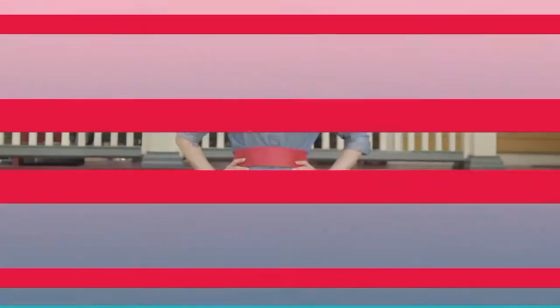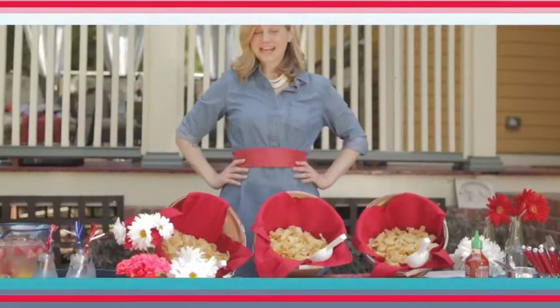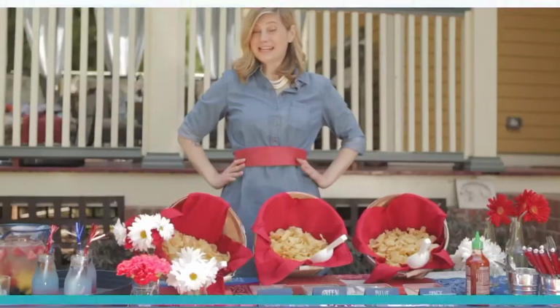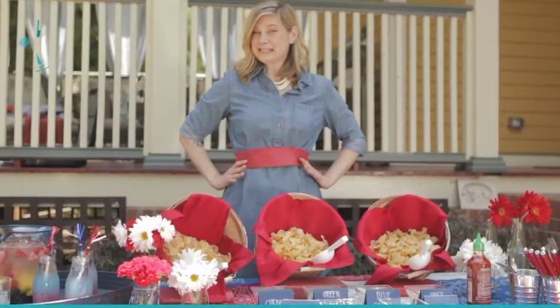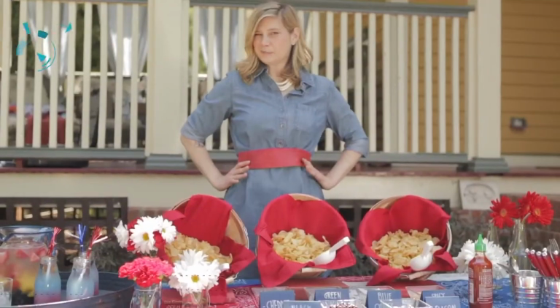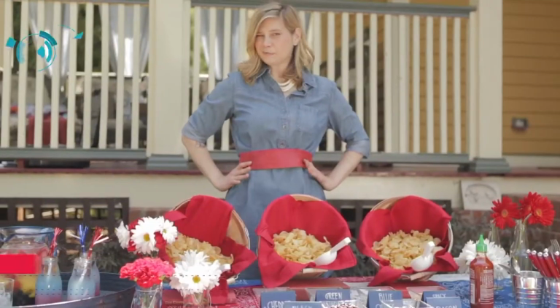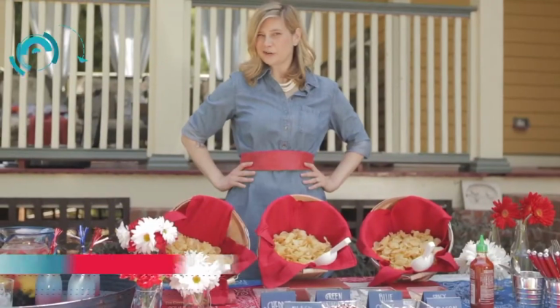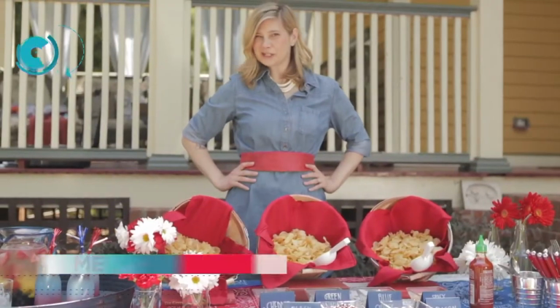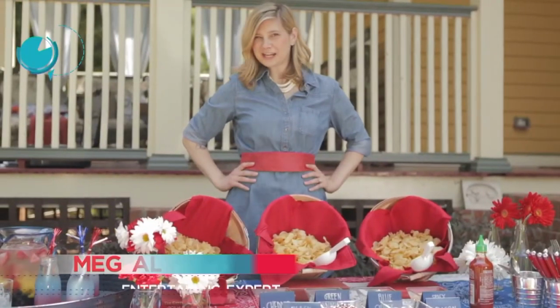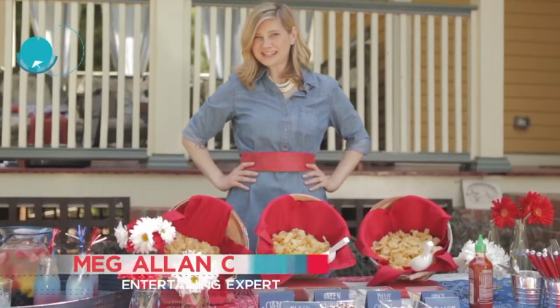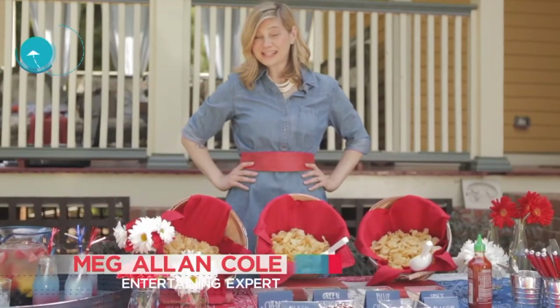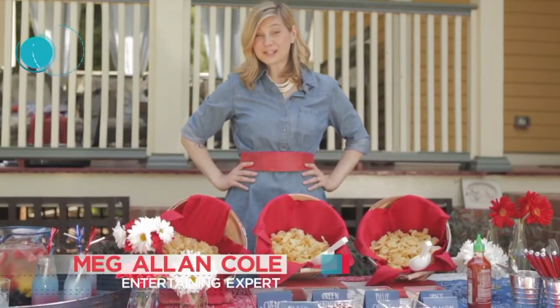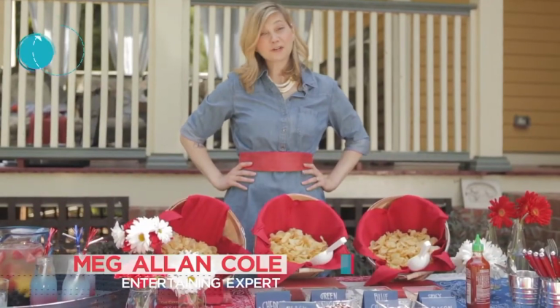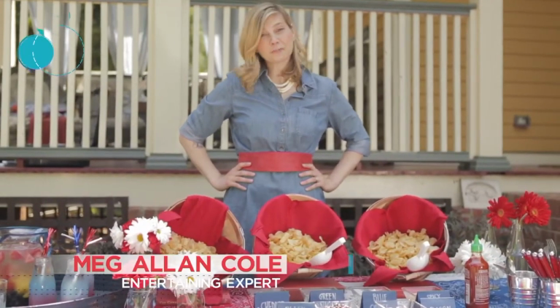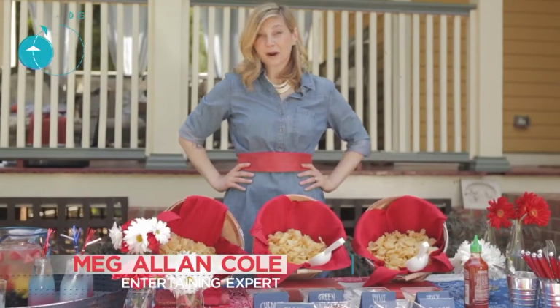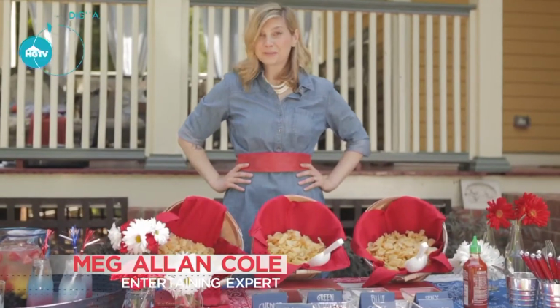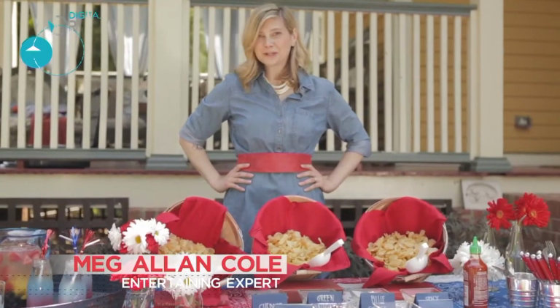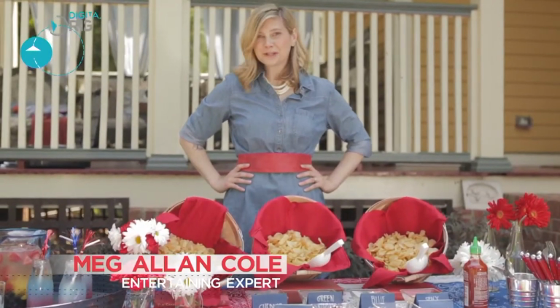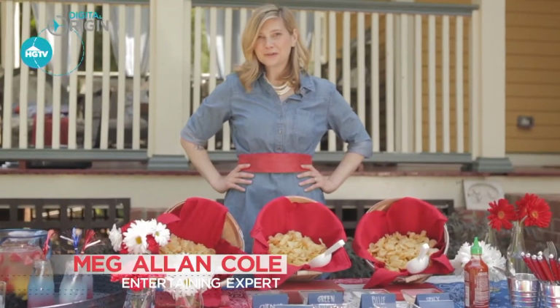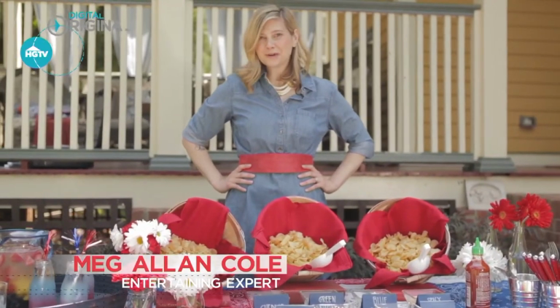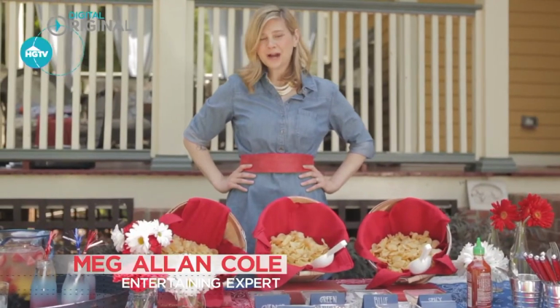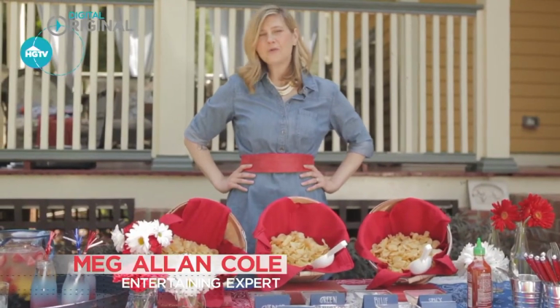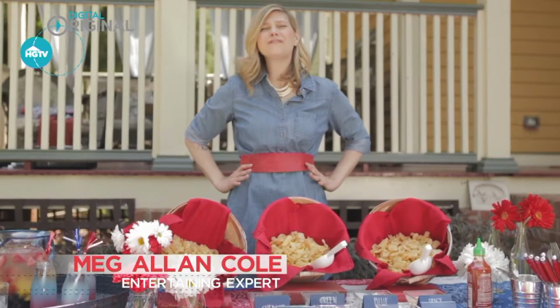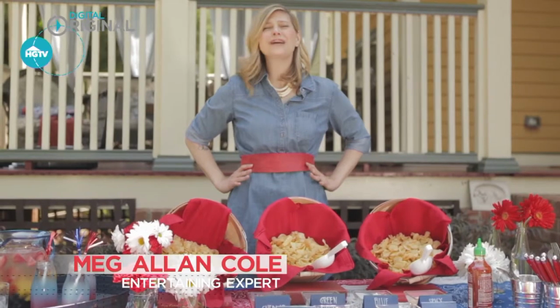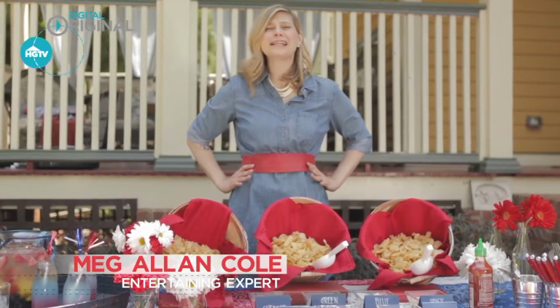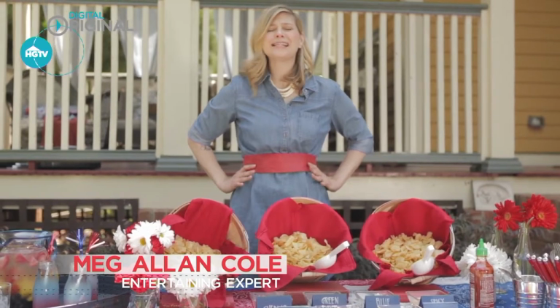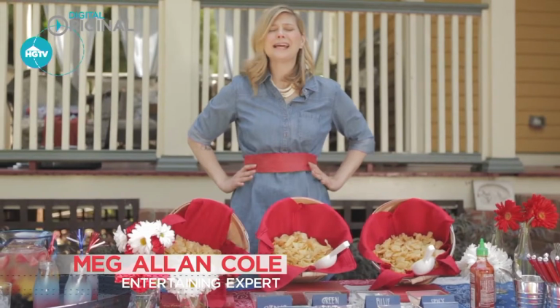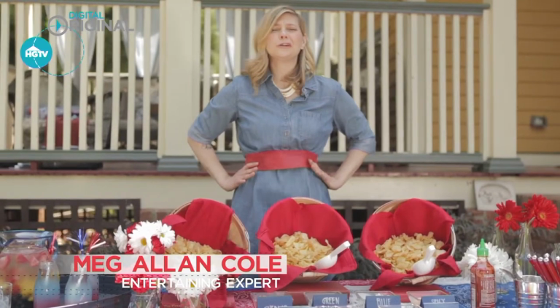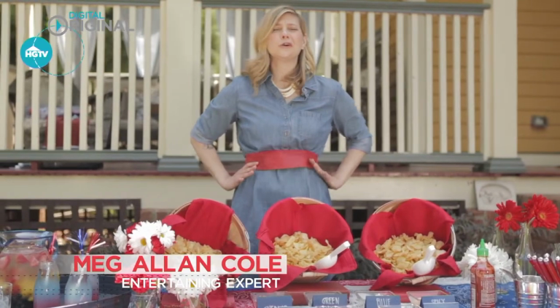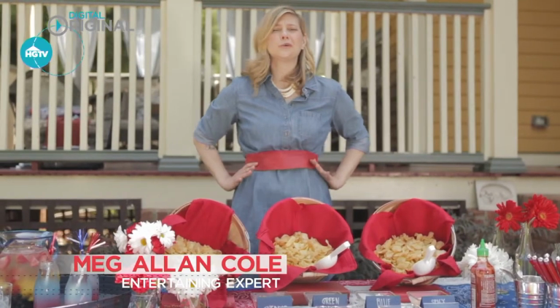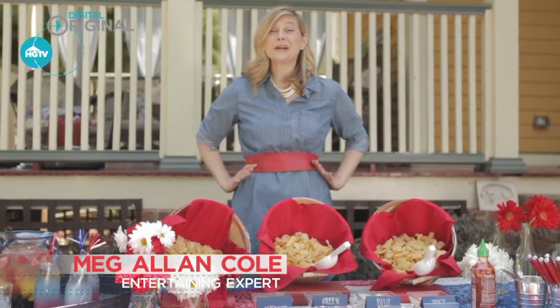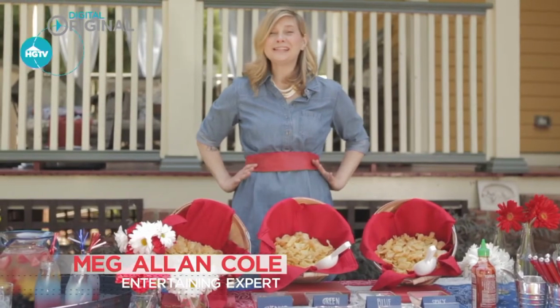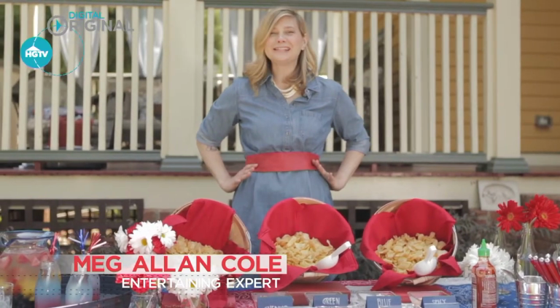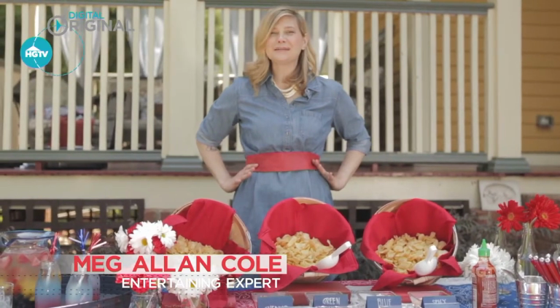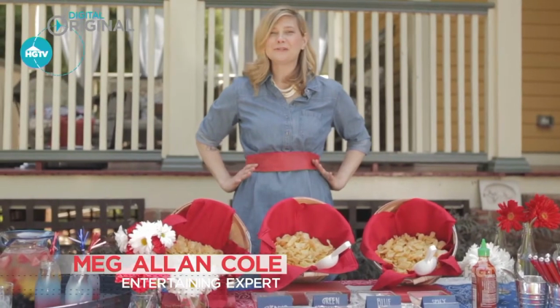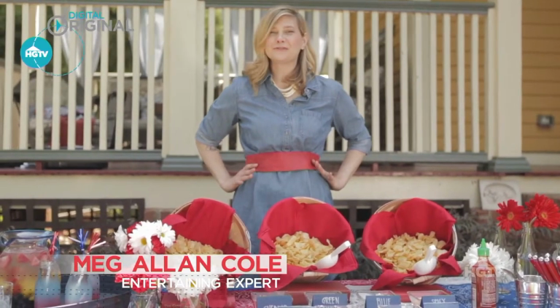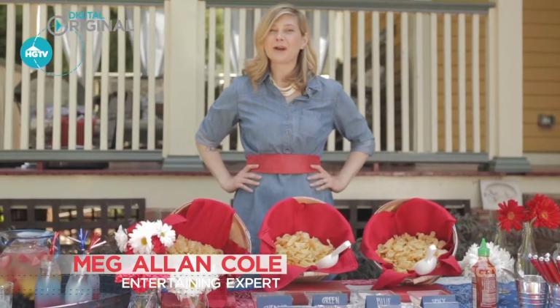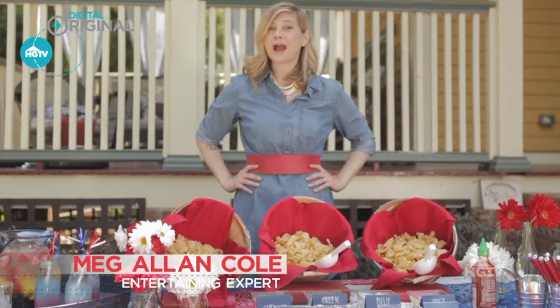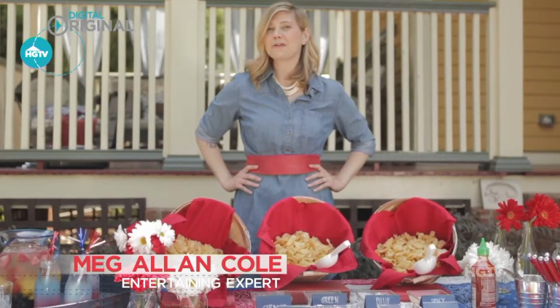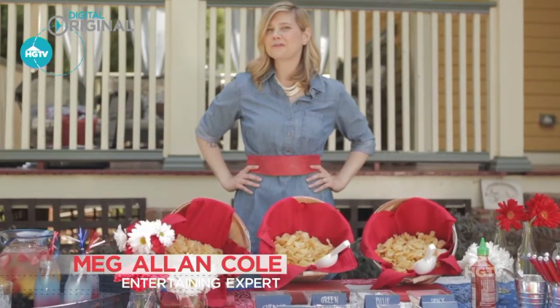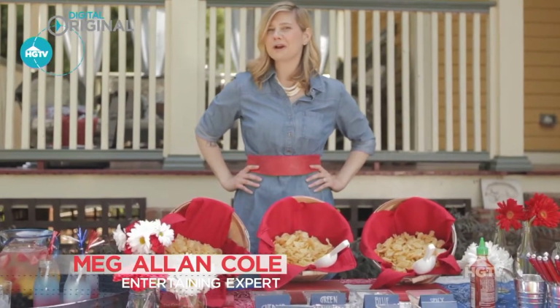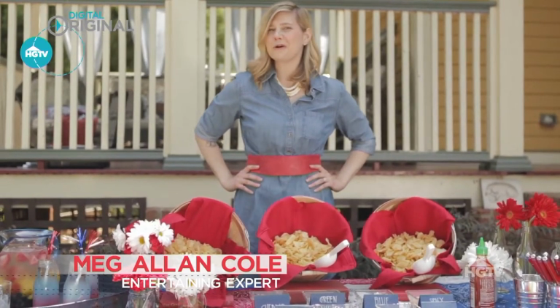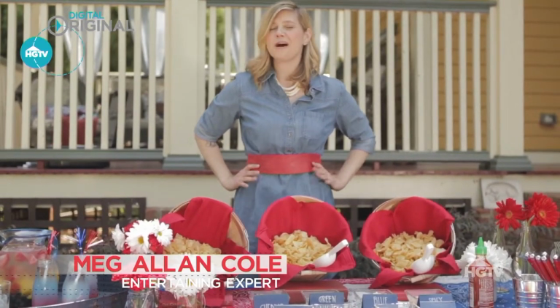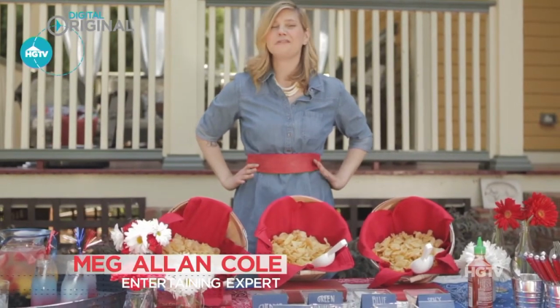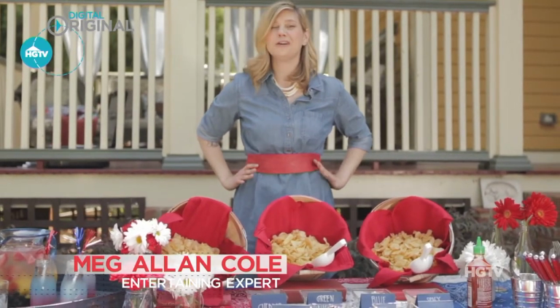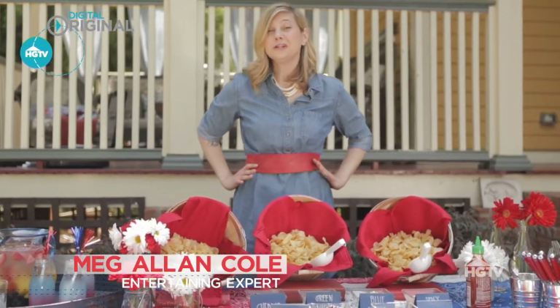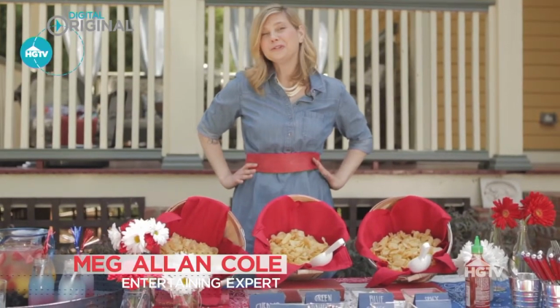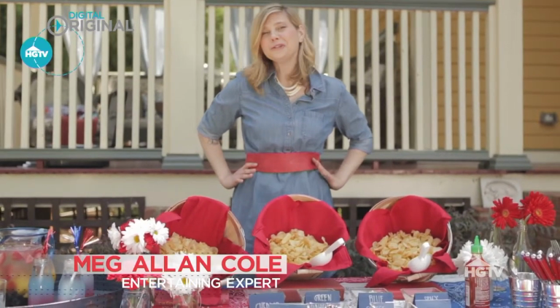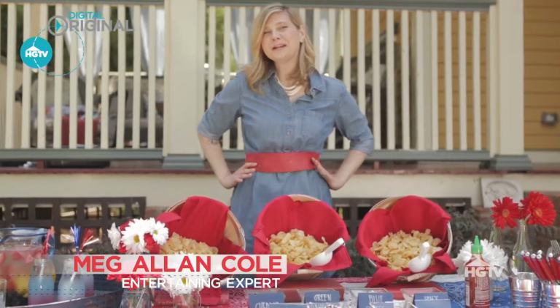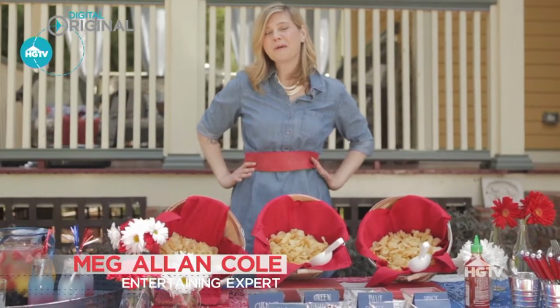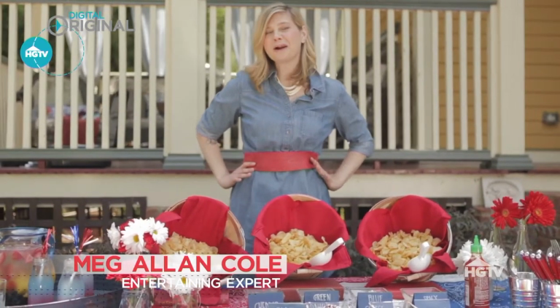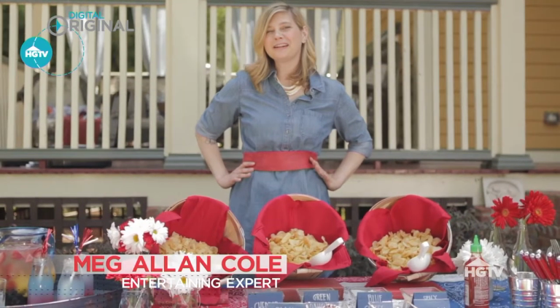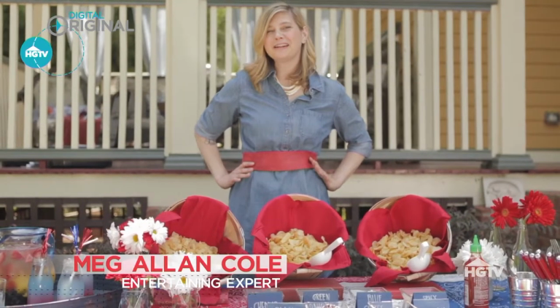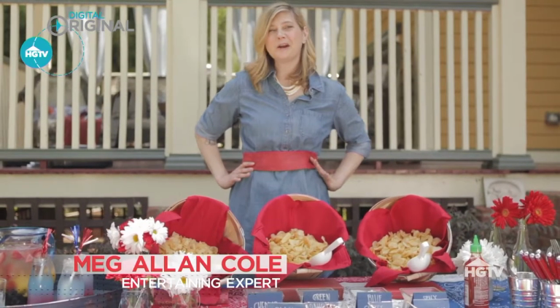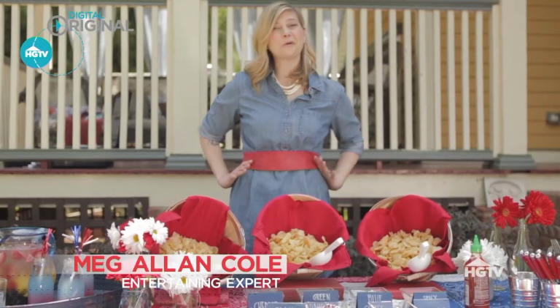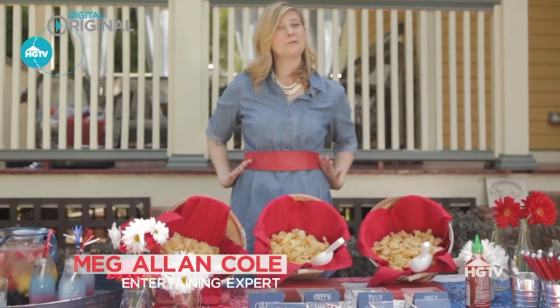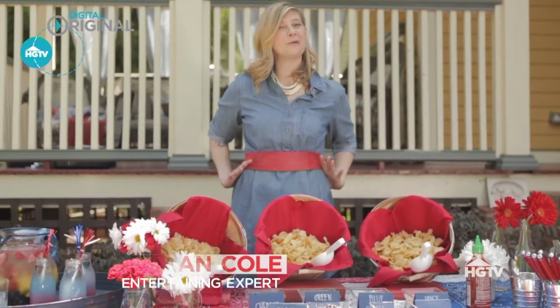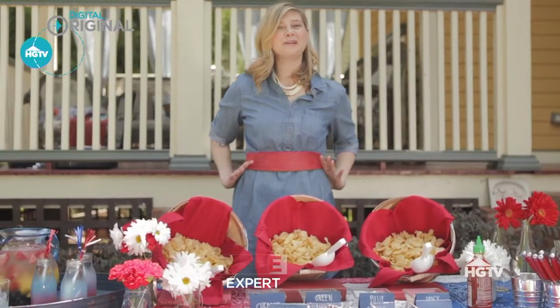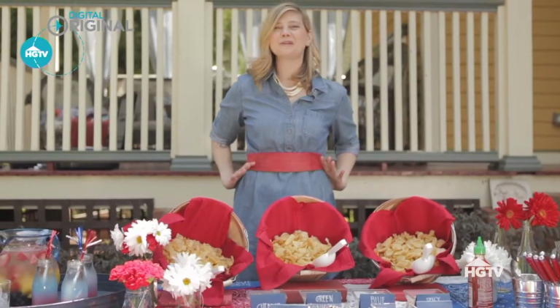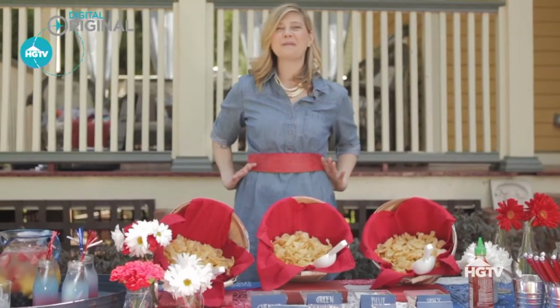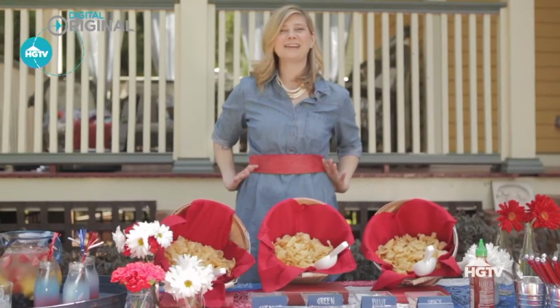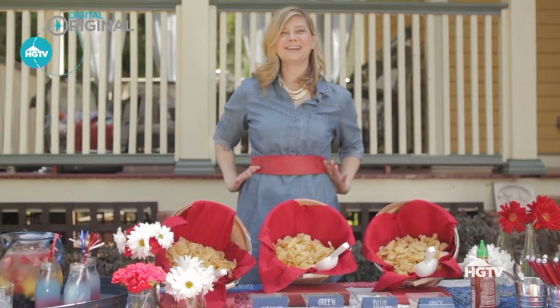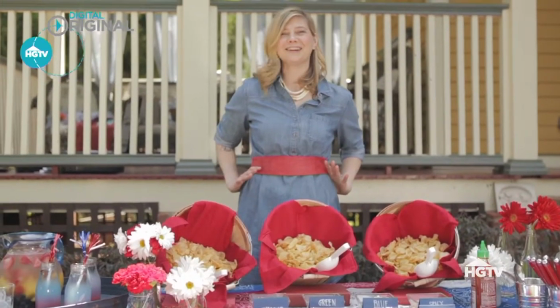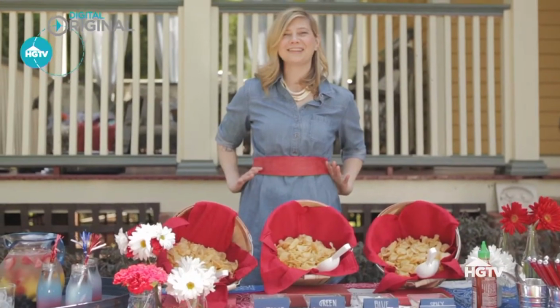Need some fresh ideas for a barbecue? We've got 10 great tips for how to throw a fun and unique party right in your backyard.